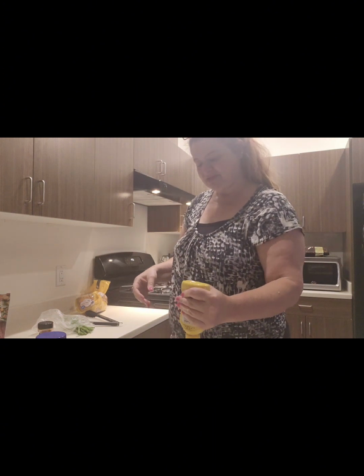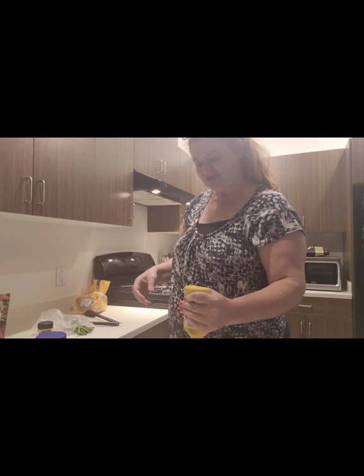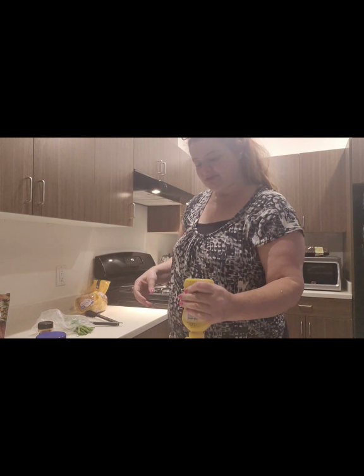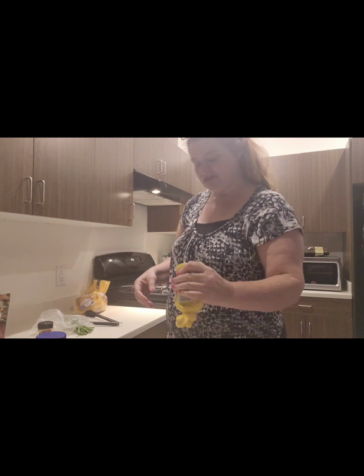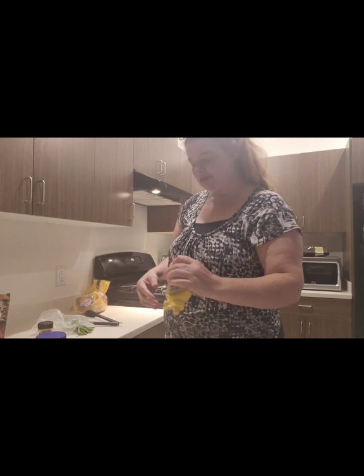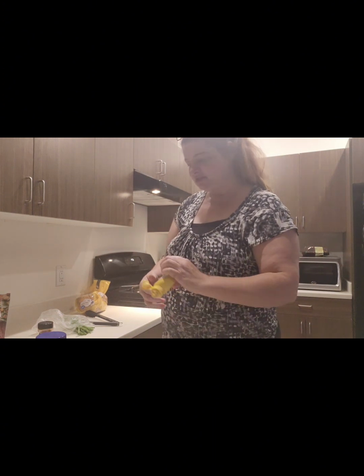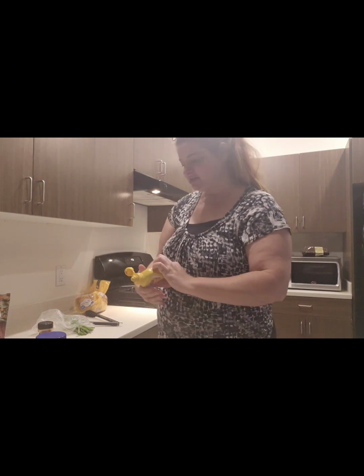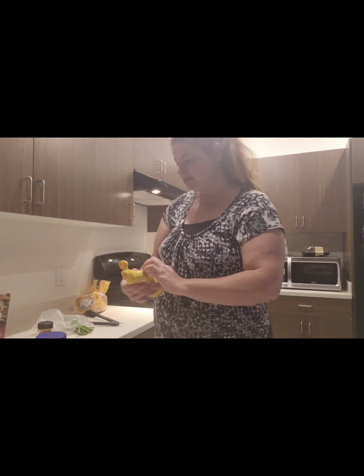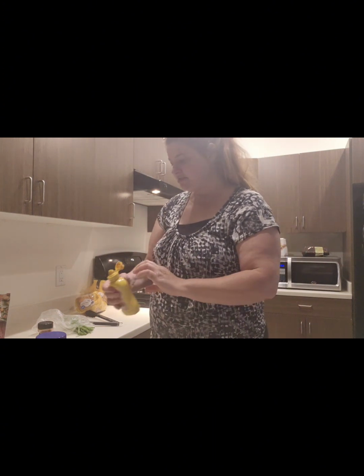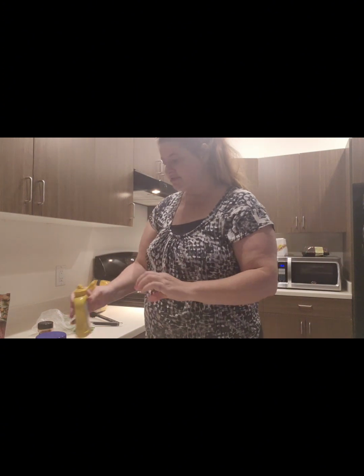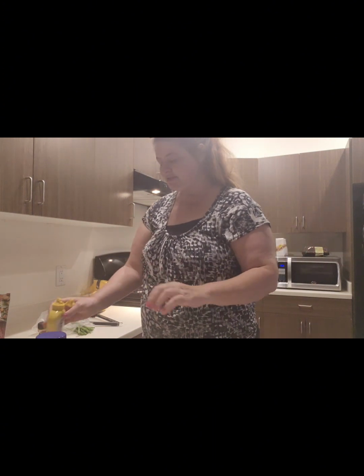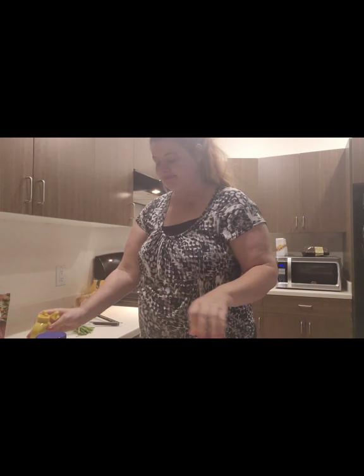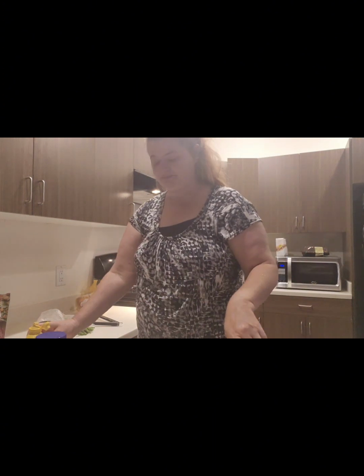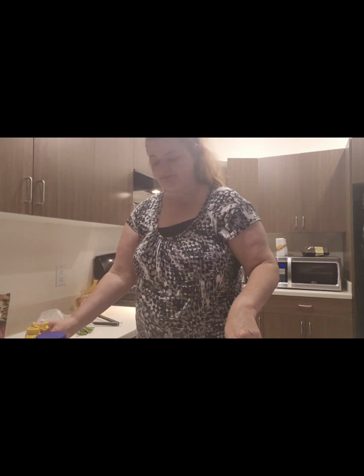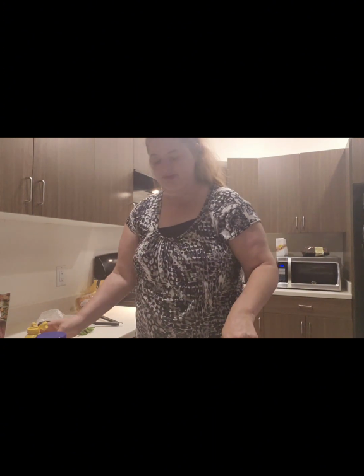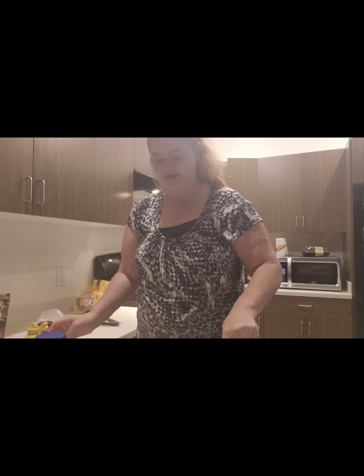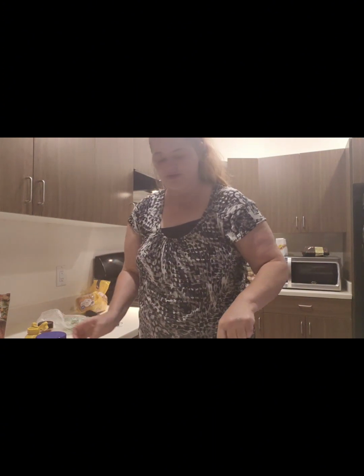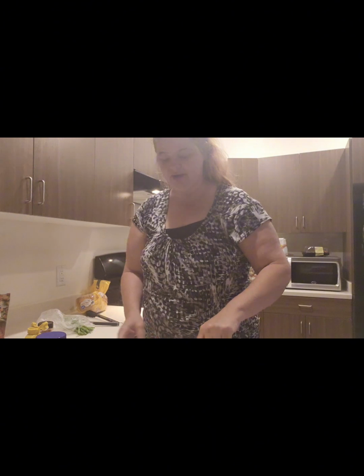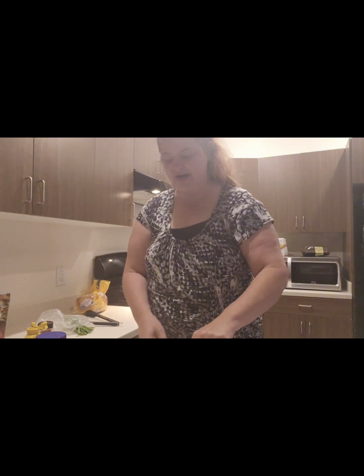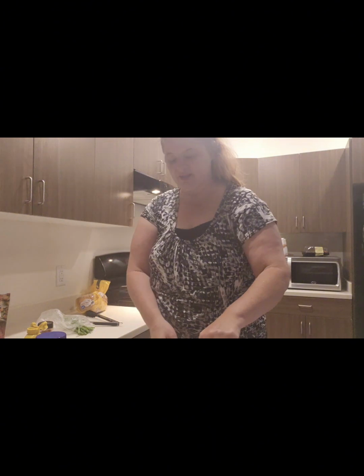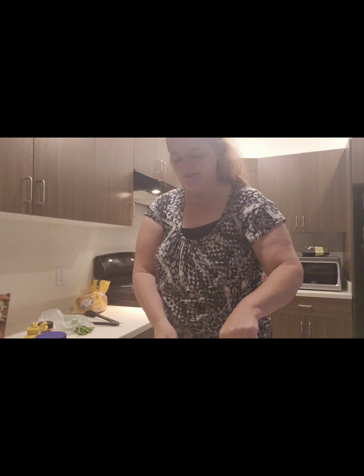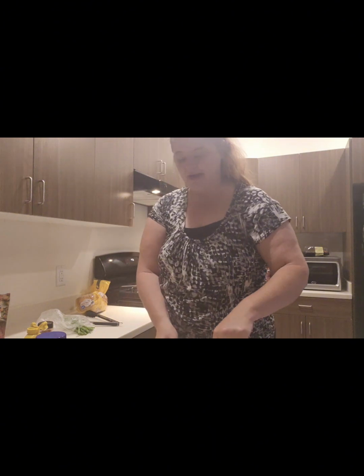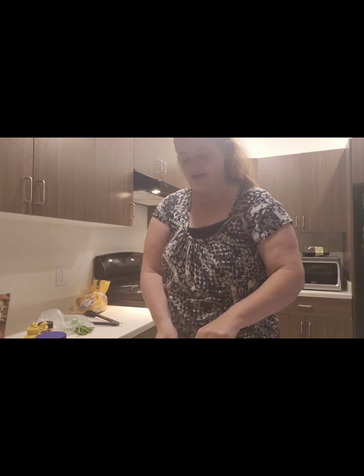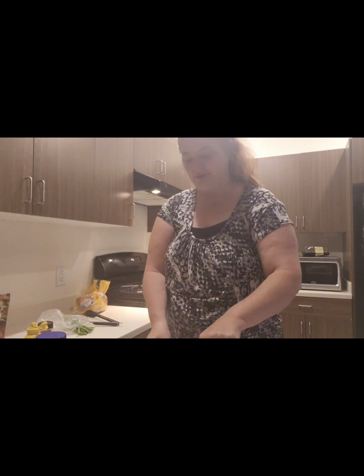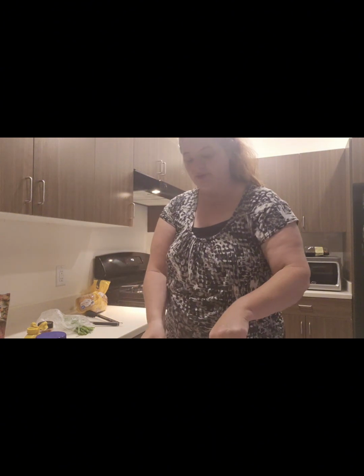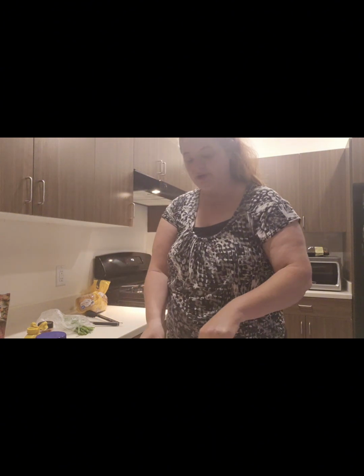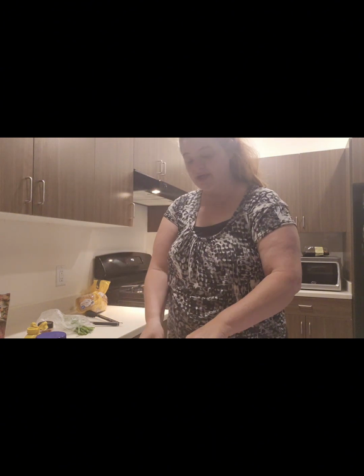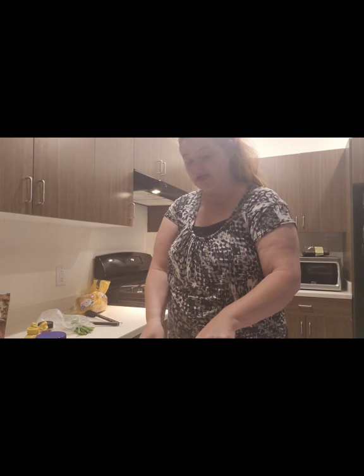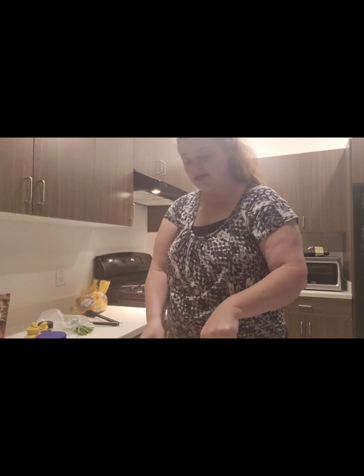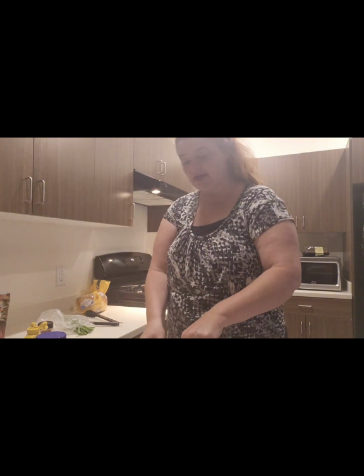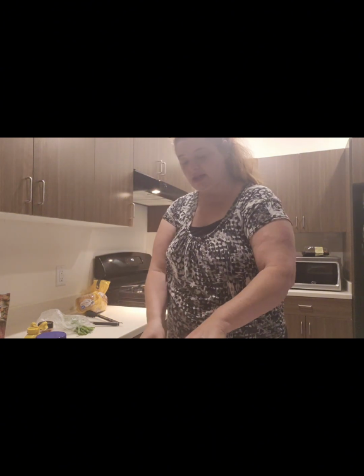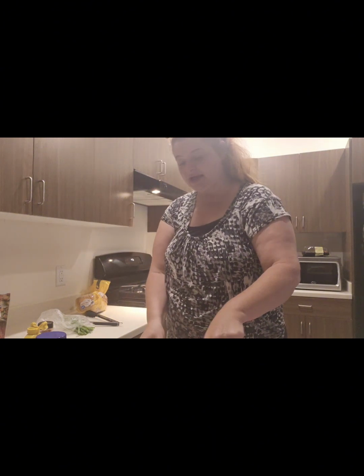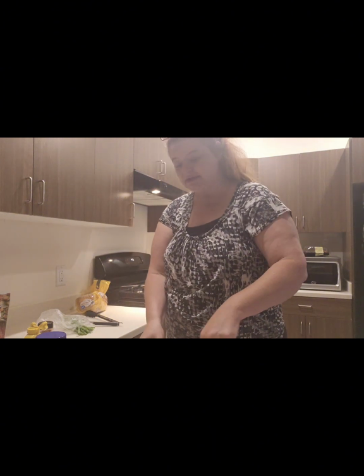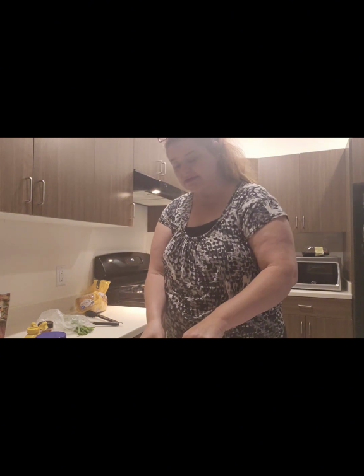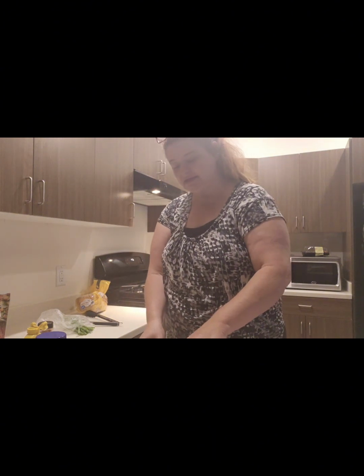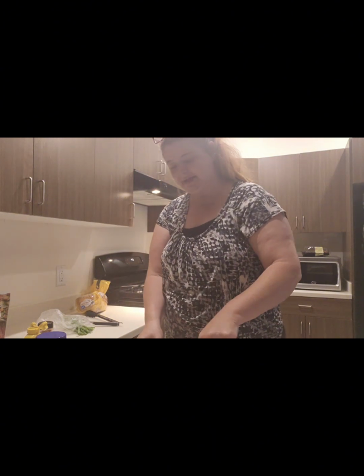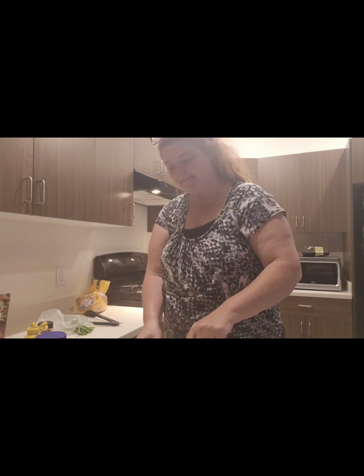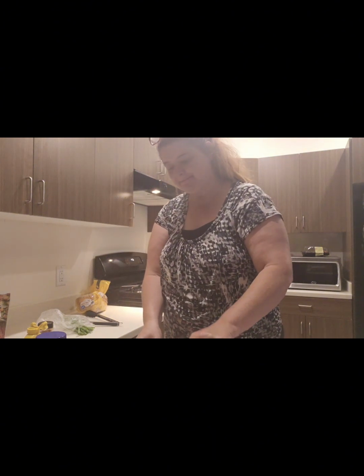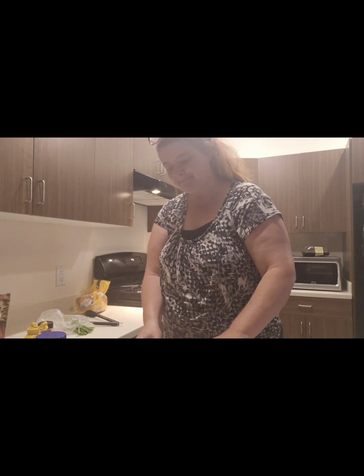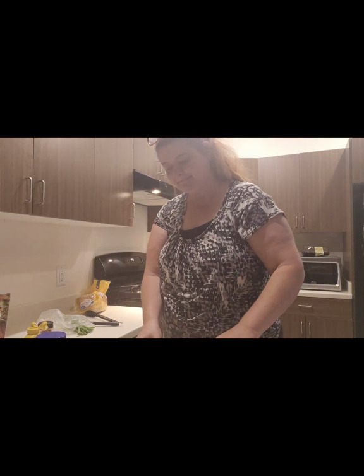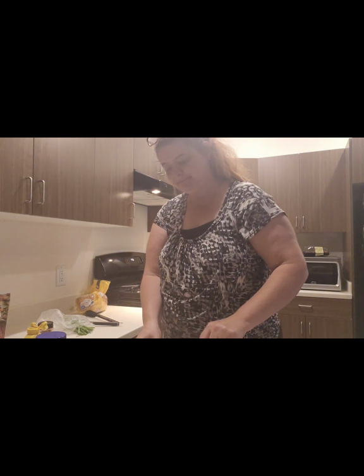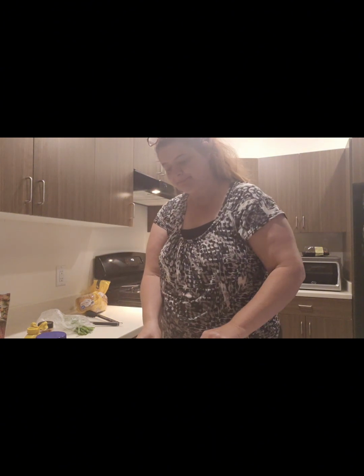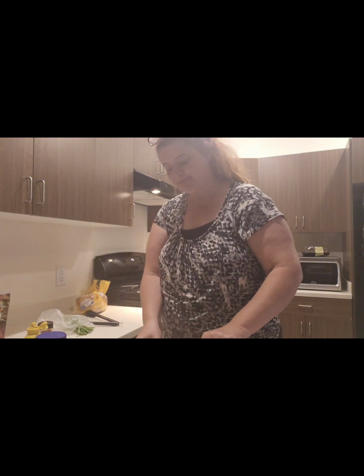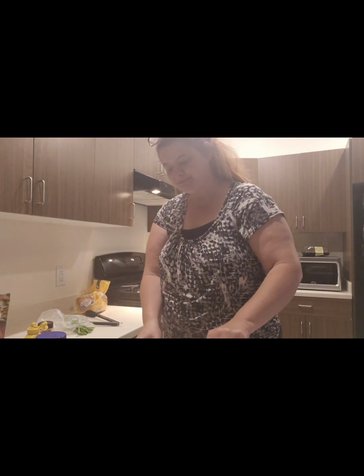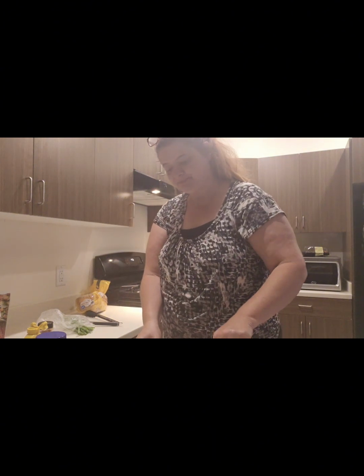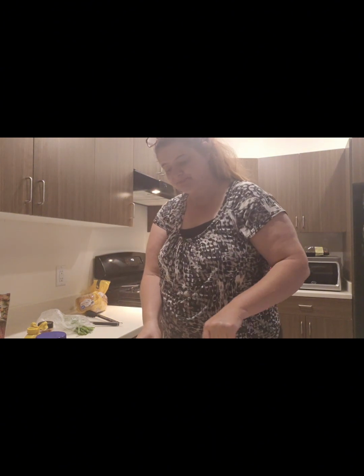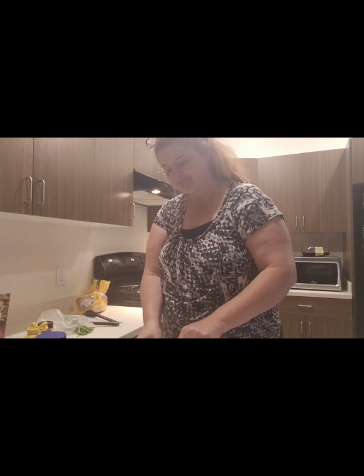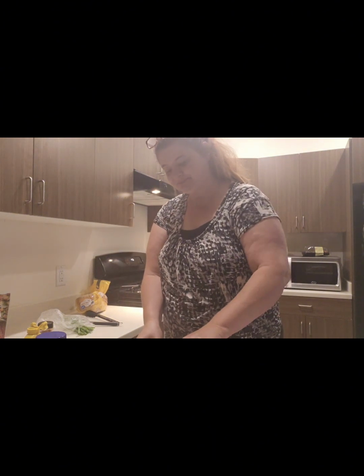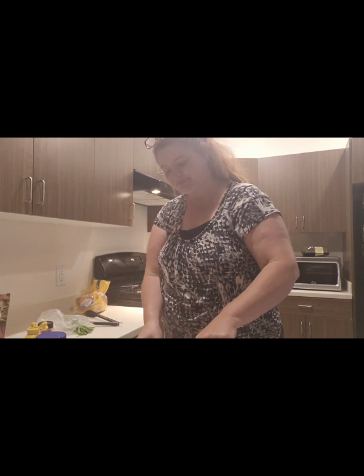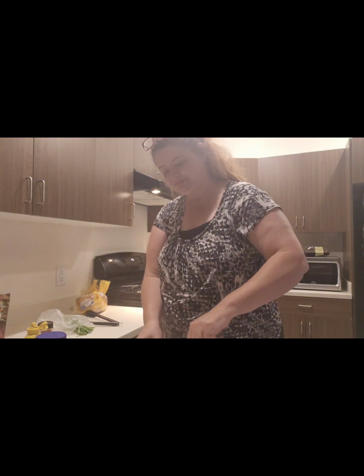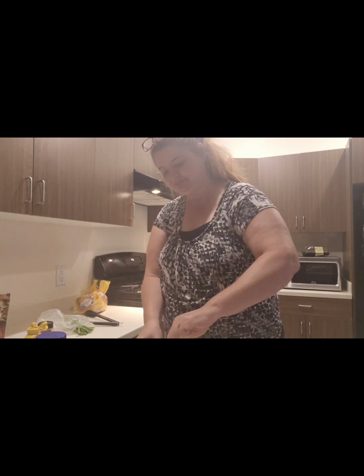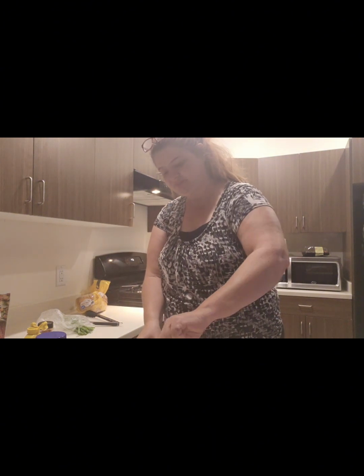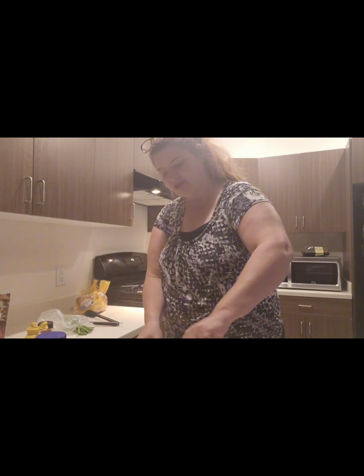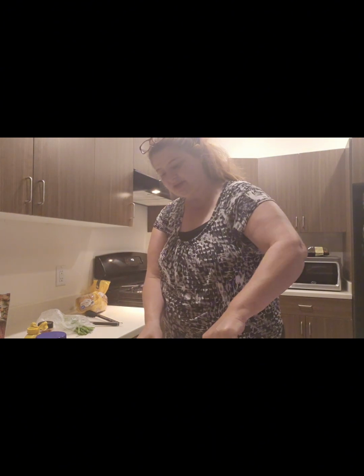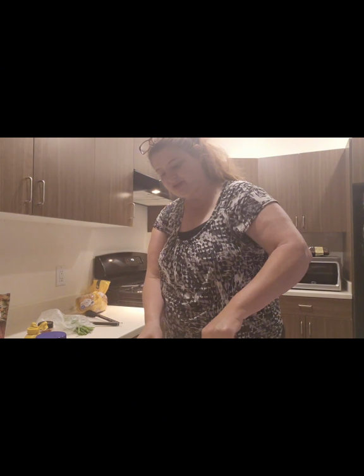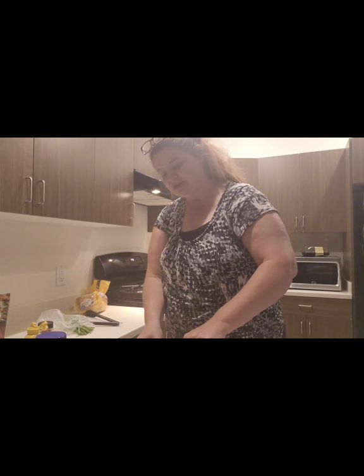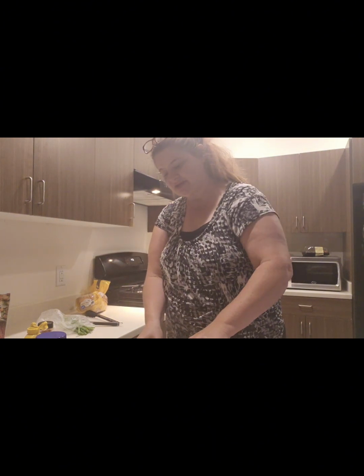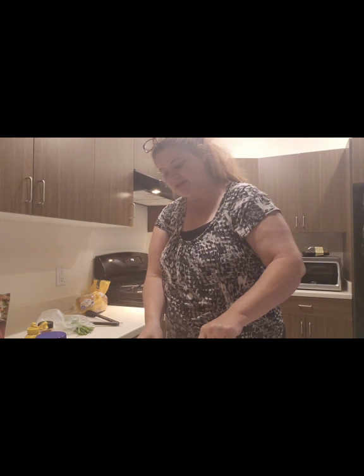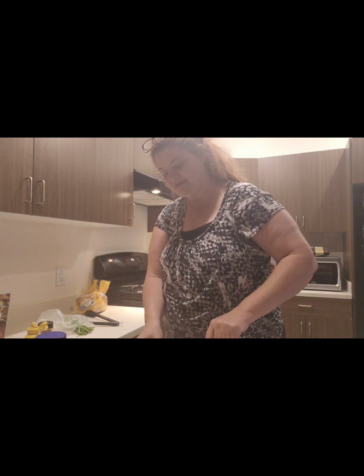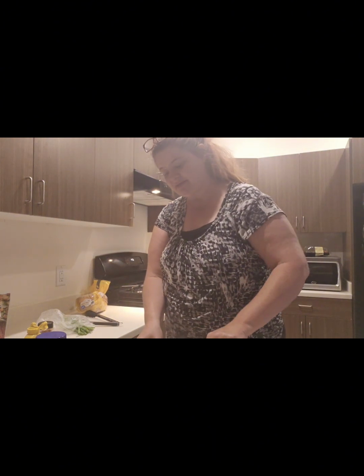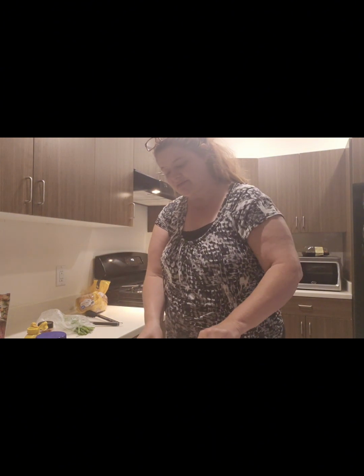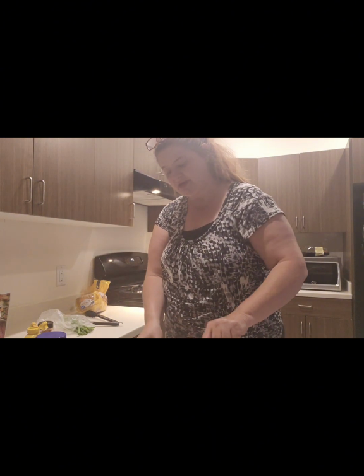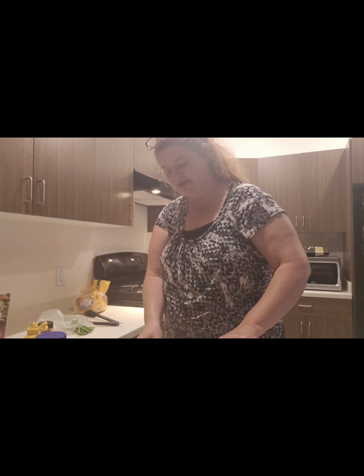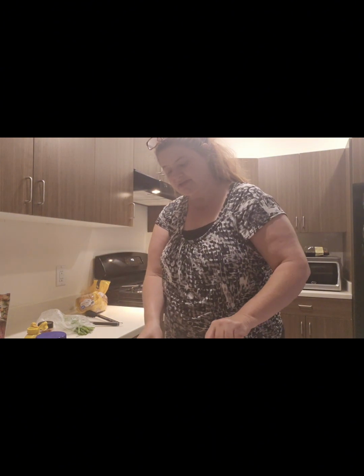About two tablespoons of mayonnaise — we'll see if we need more. Less is more. Some mustard, and then I'll add the paprika last. Just give it a mix.